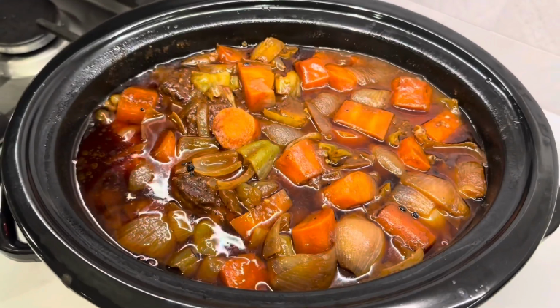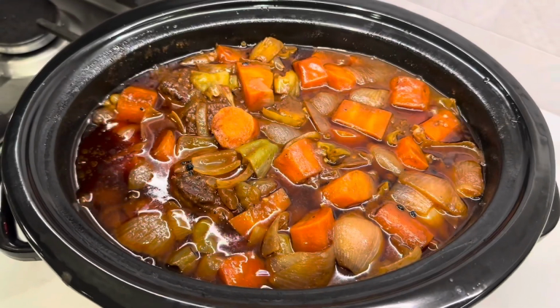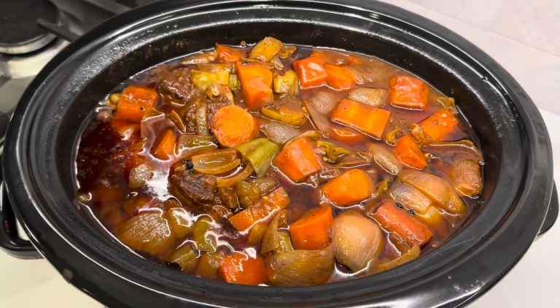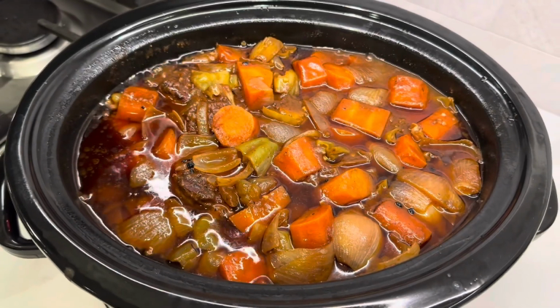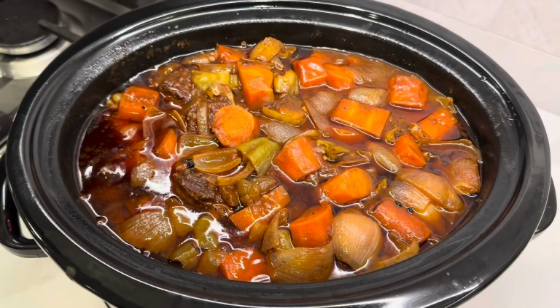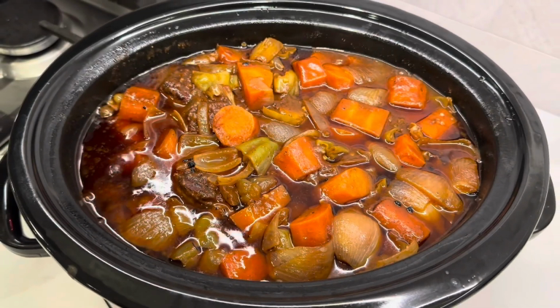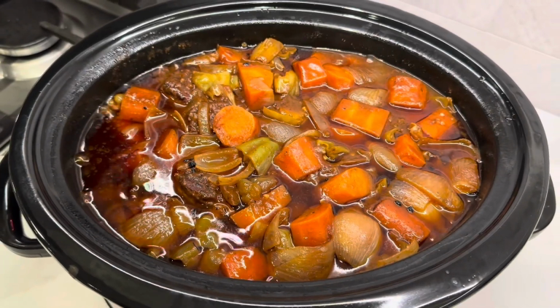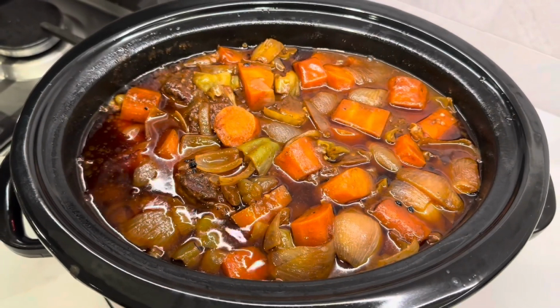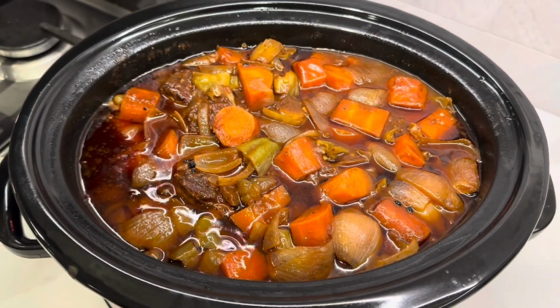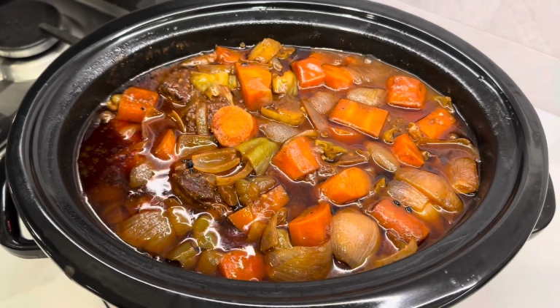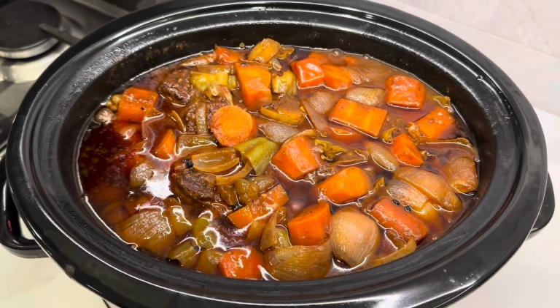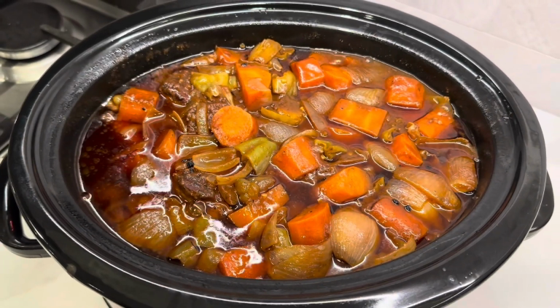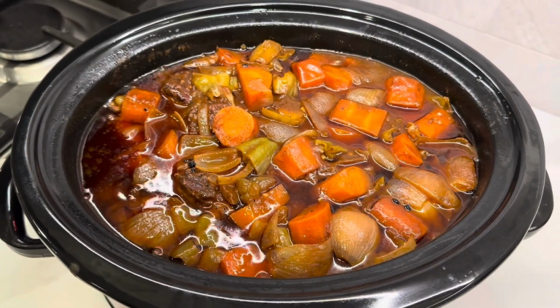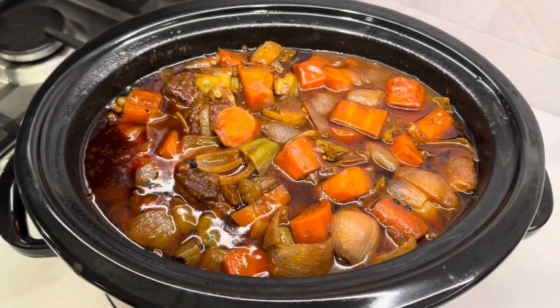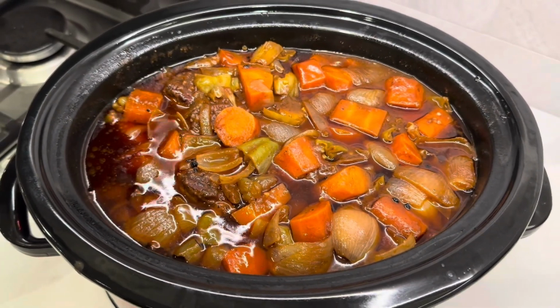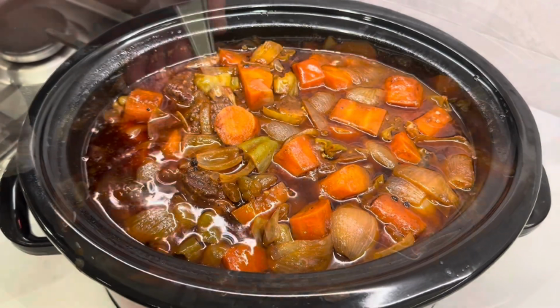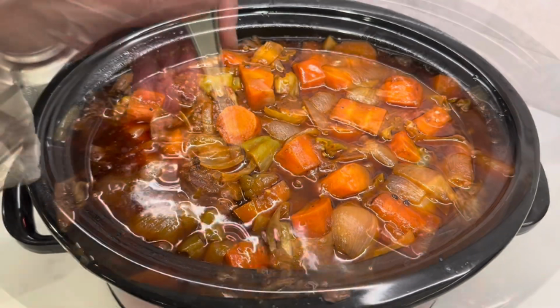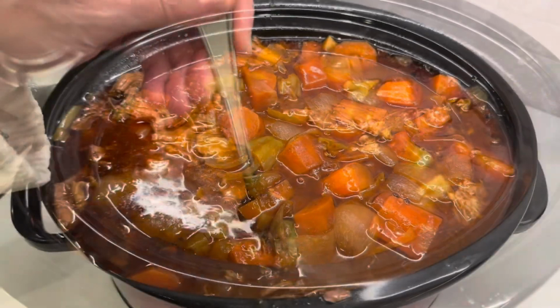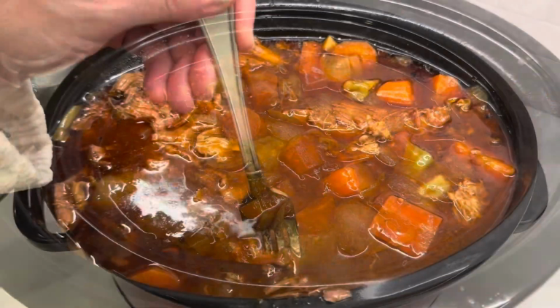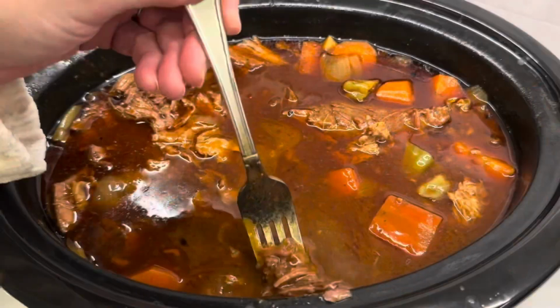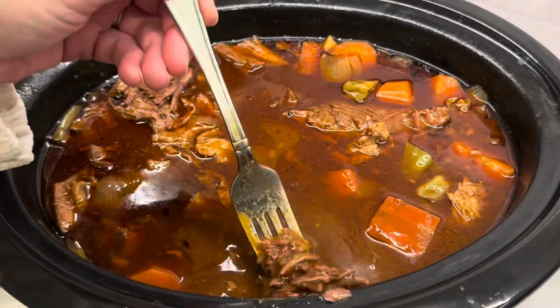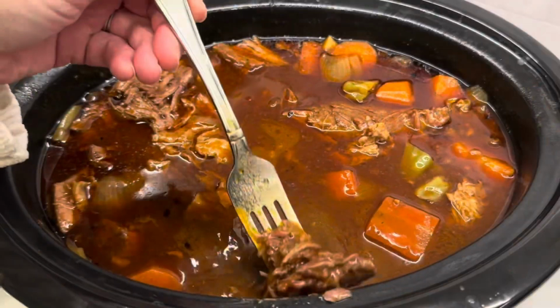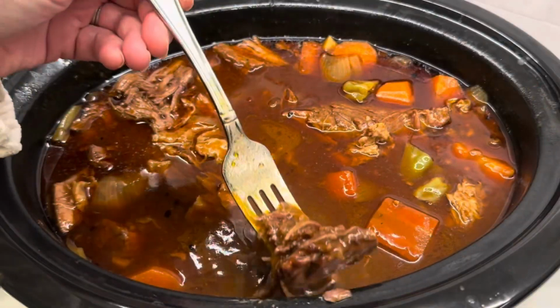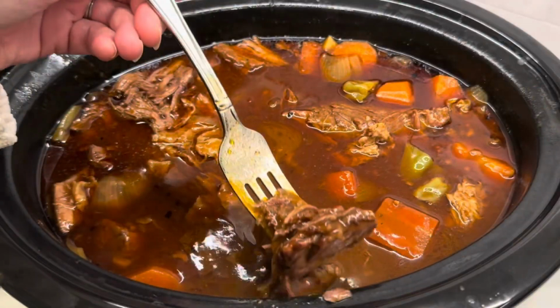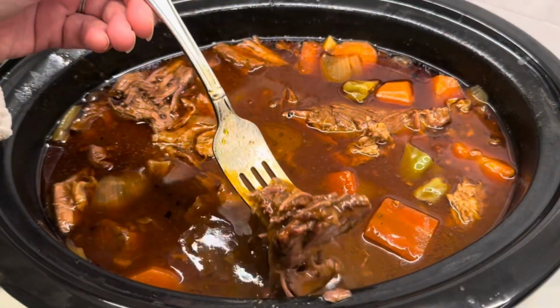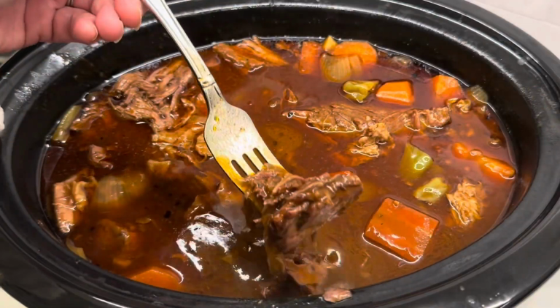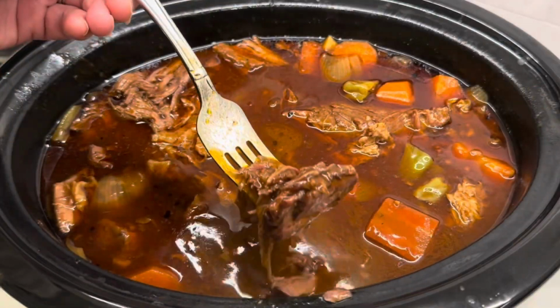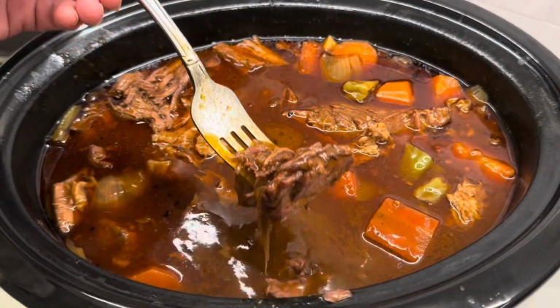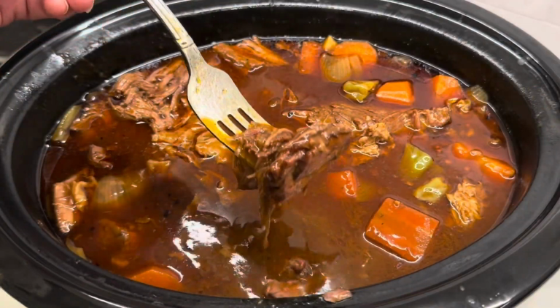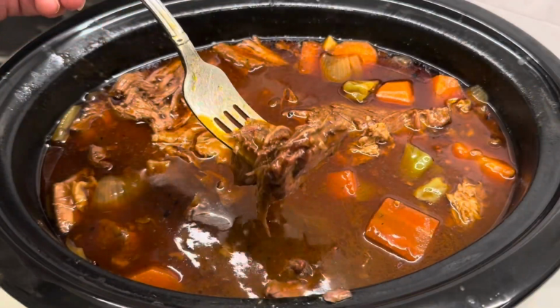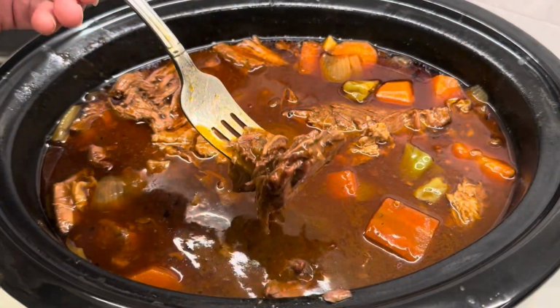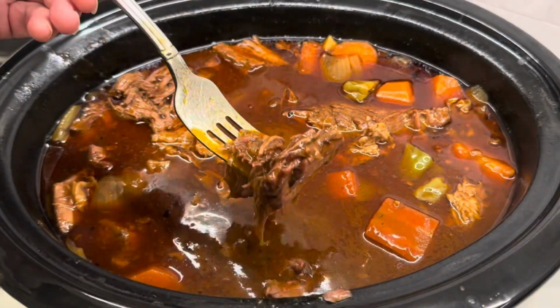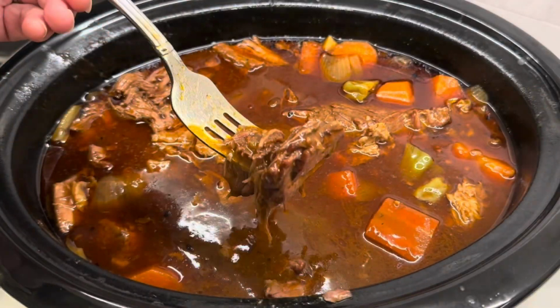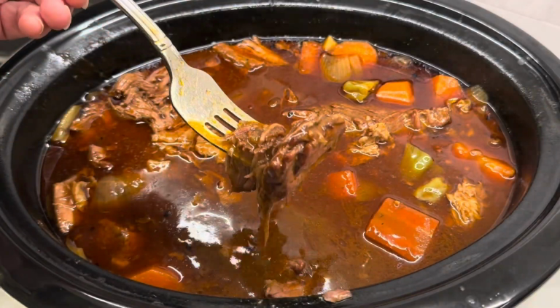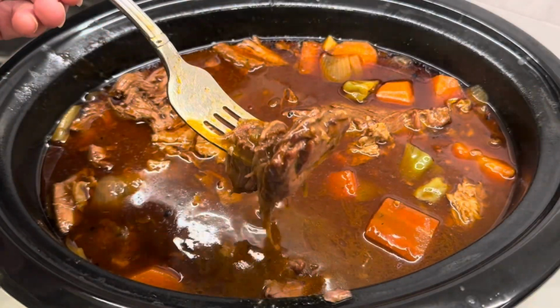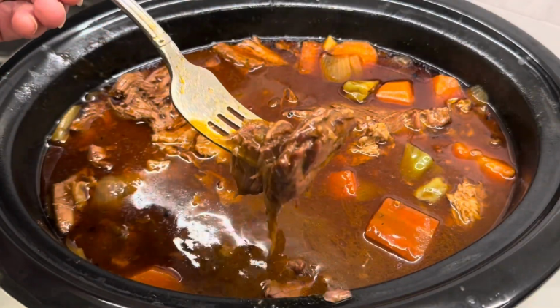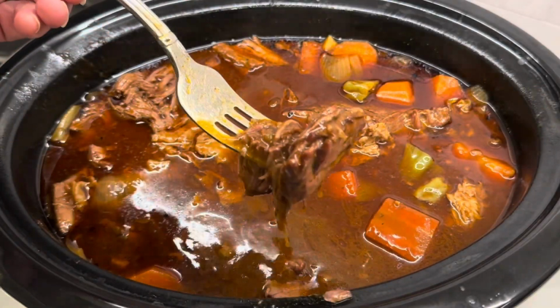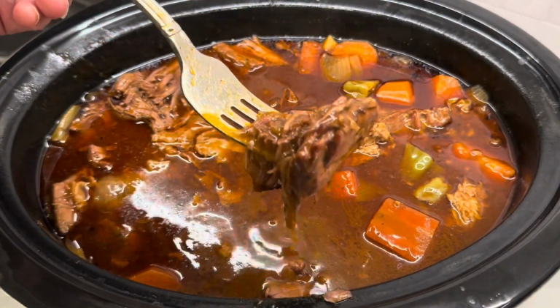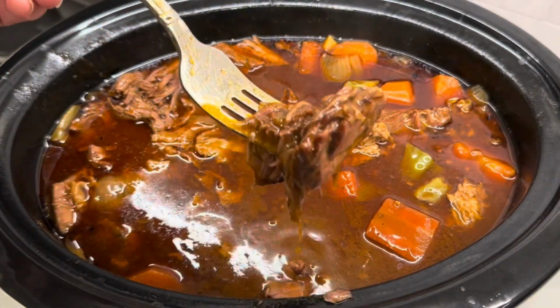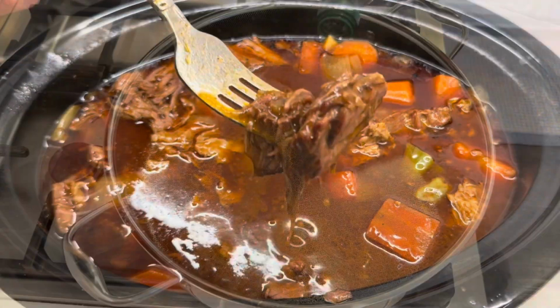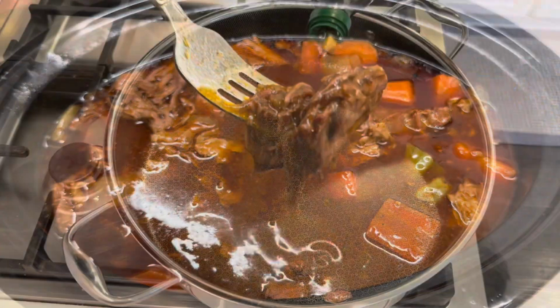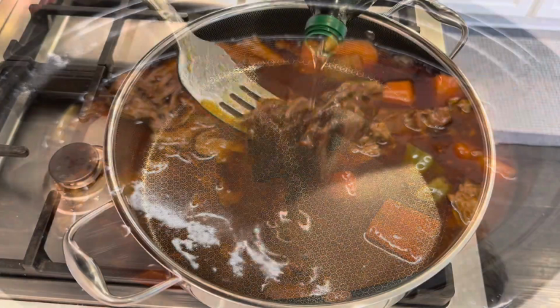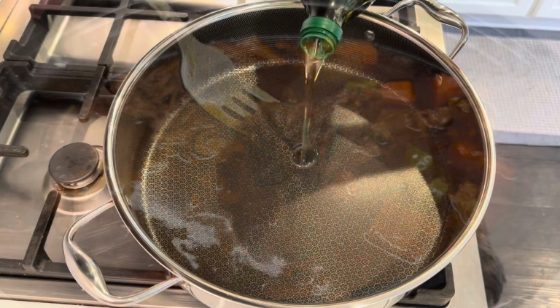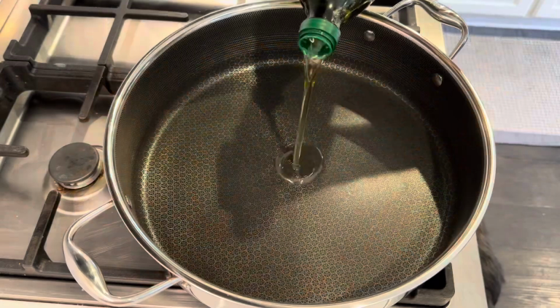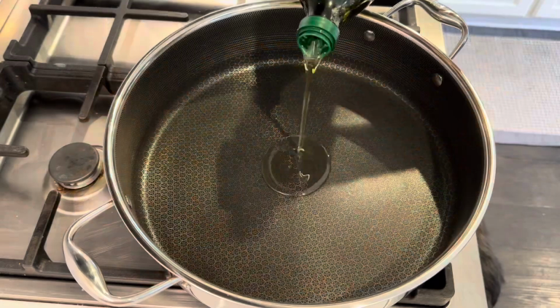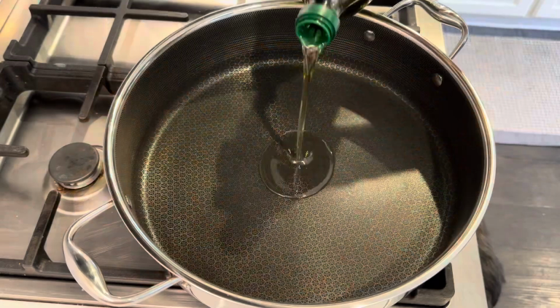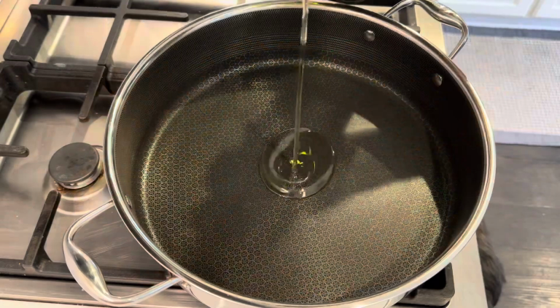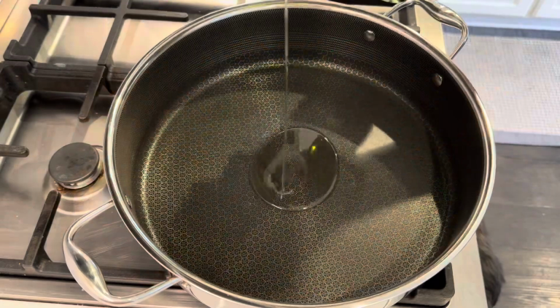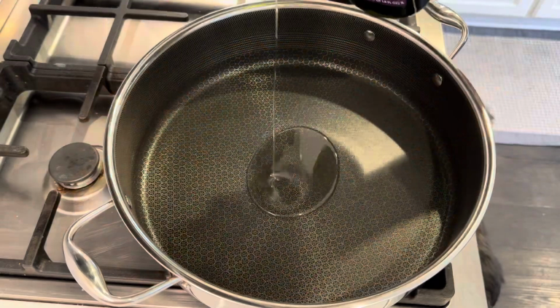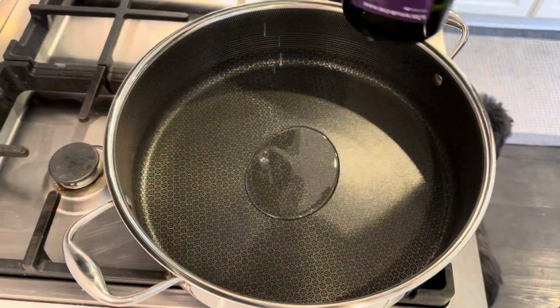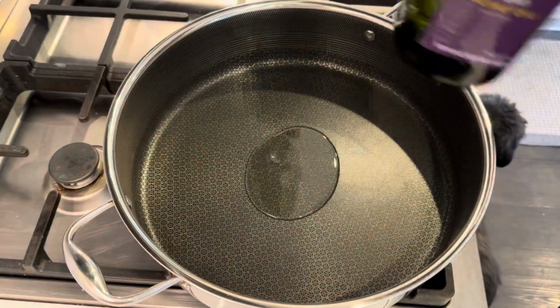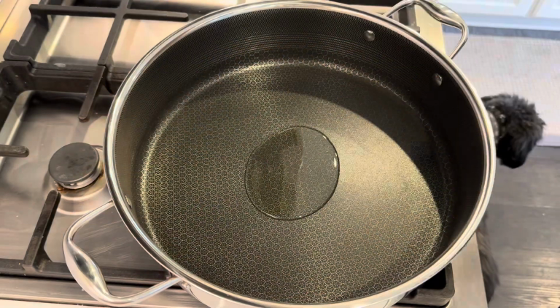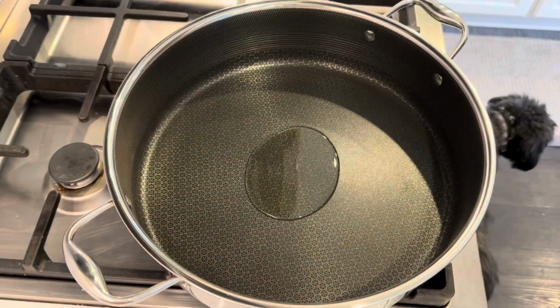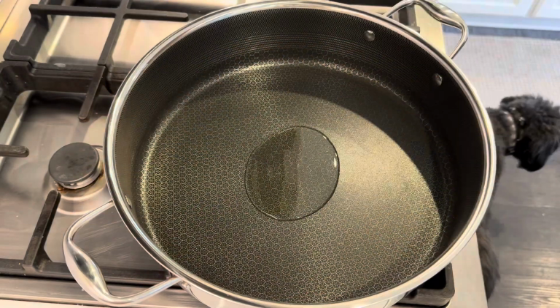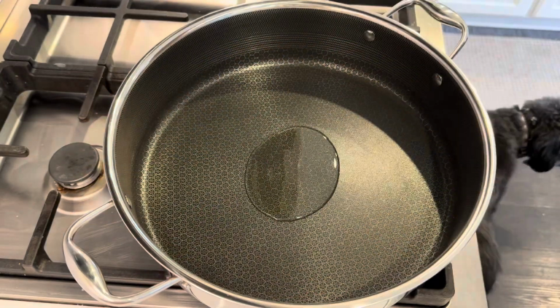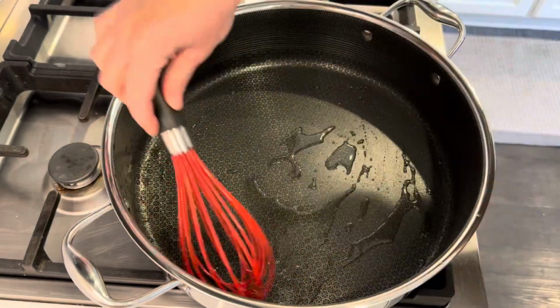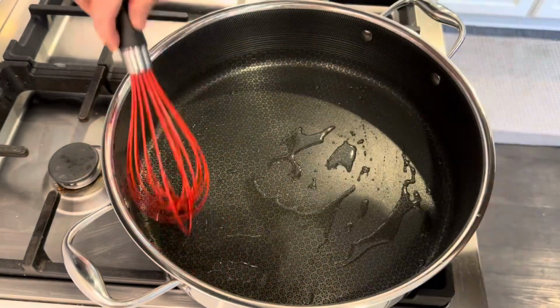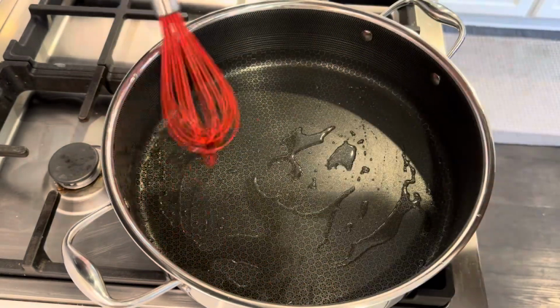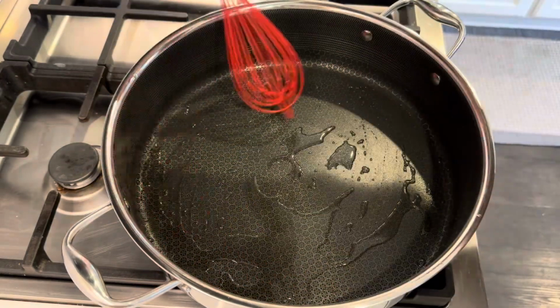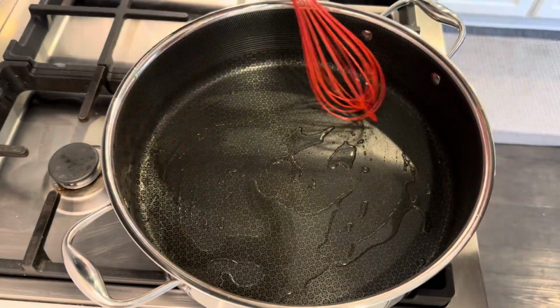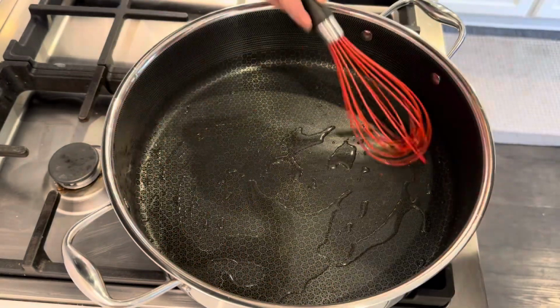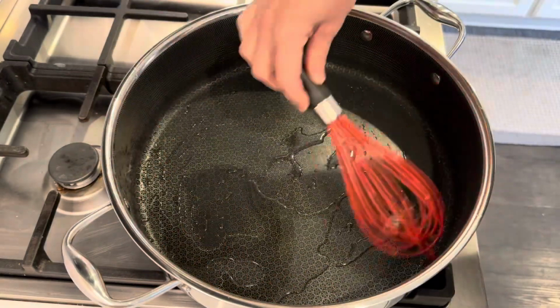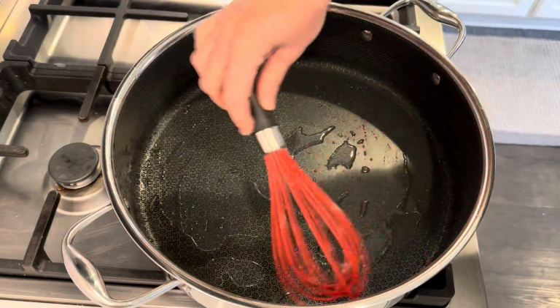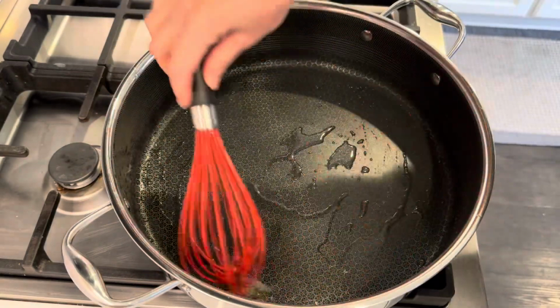This Mississippi pot roast is a super easy crock pot slow cooker recipe. Let me take you back and show you how I made it.